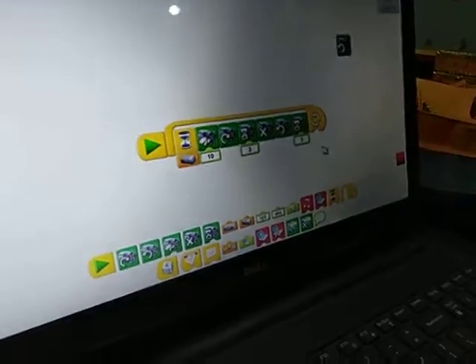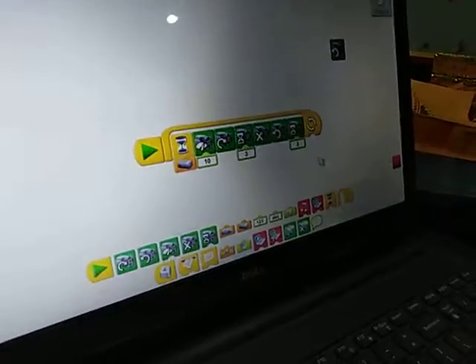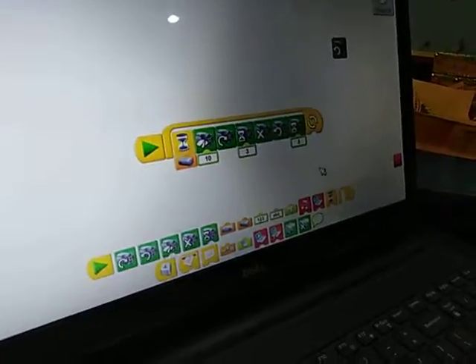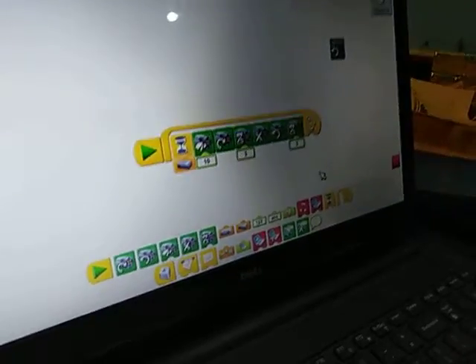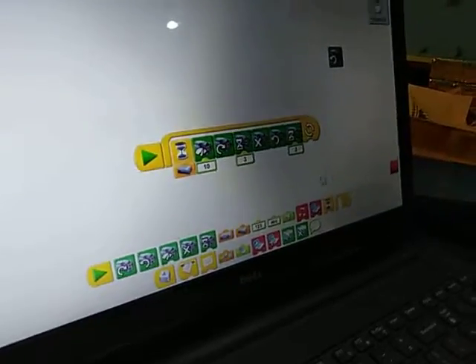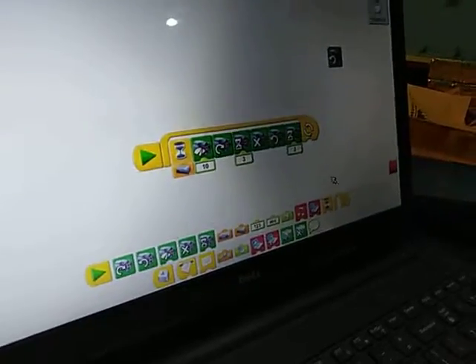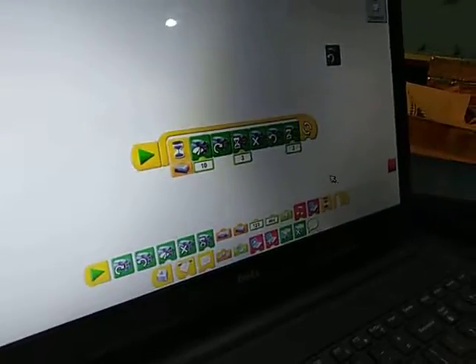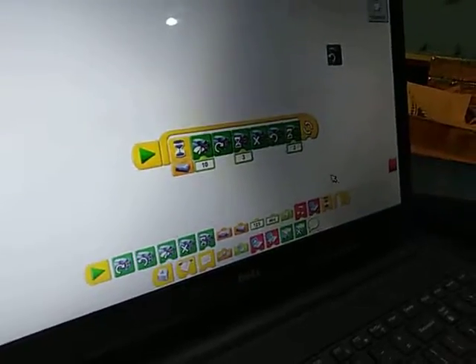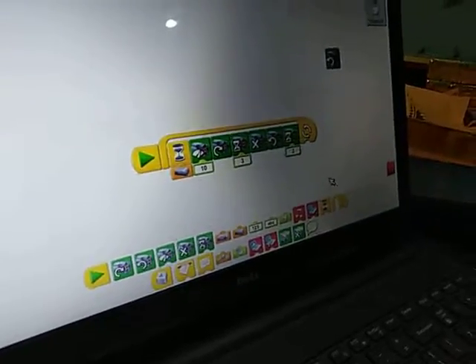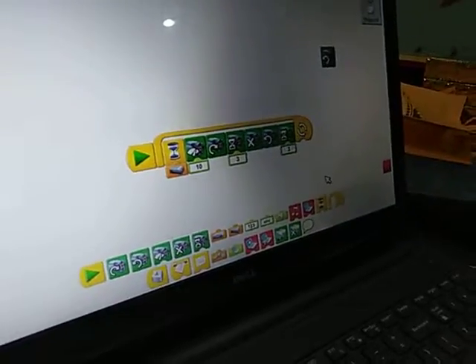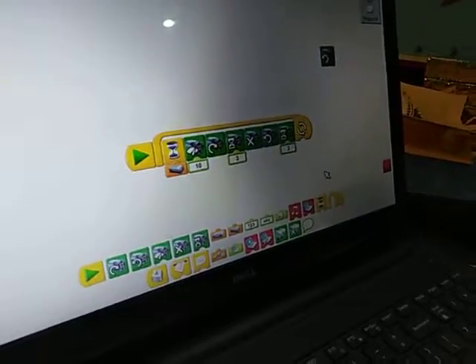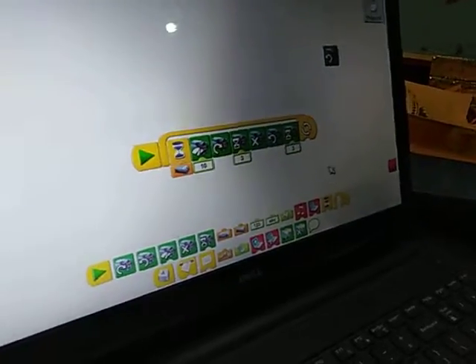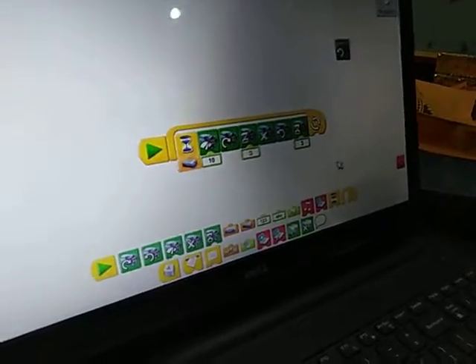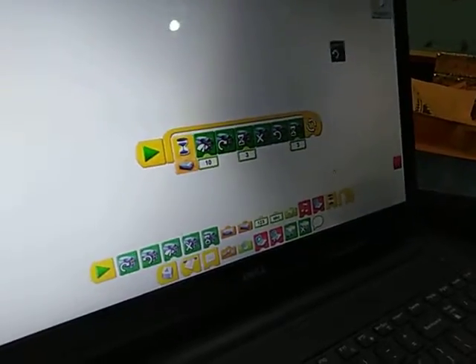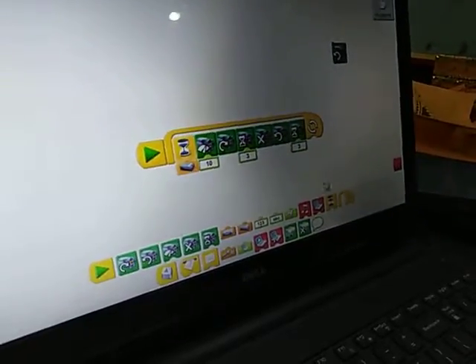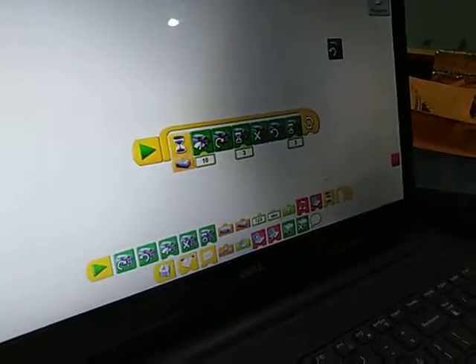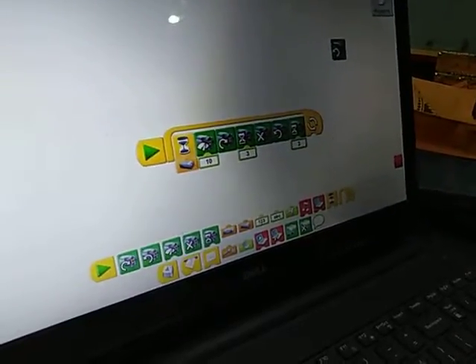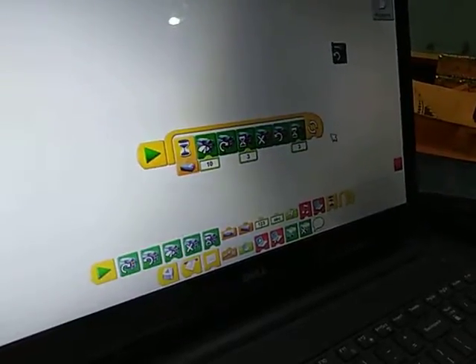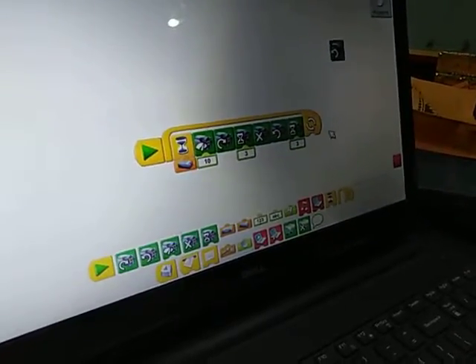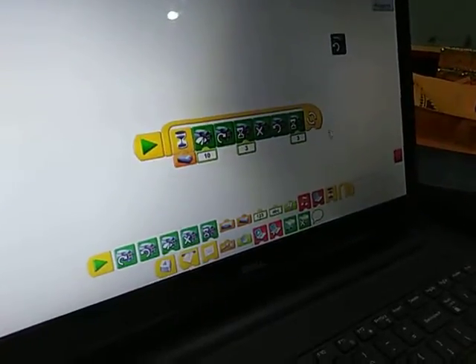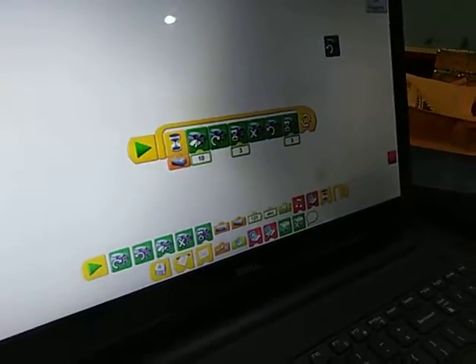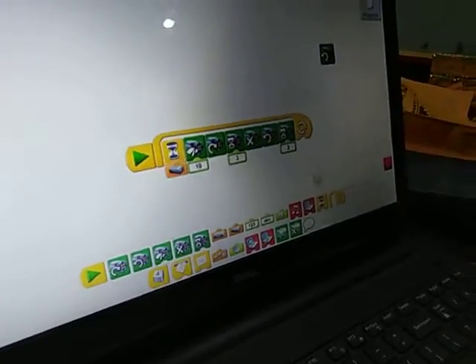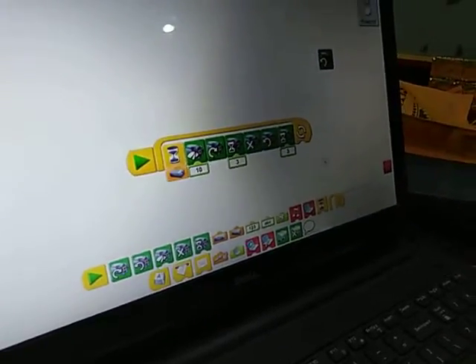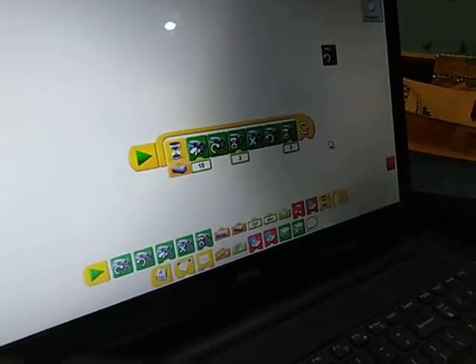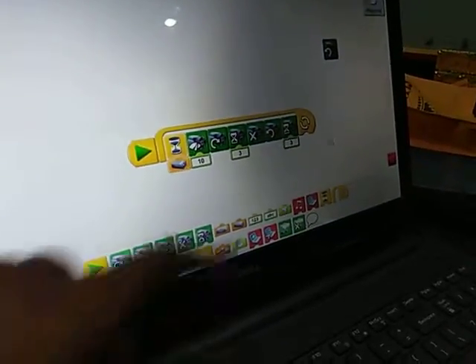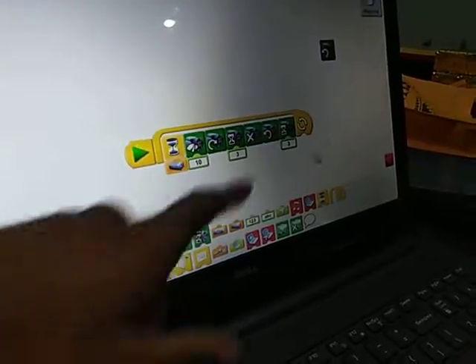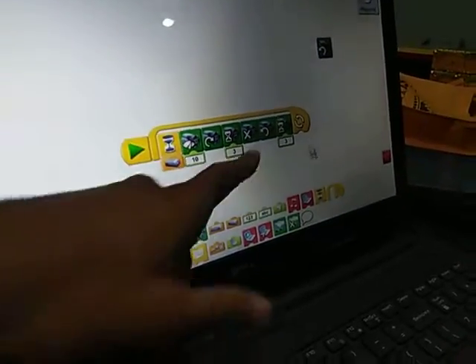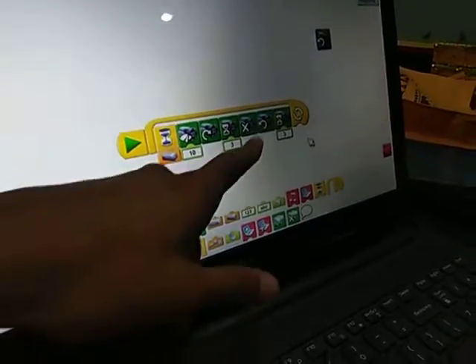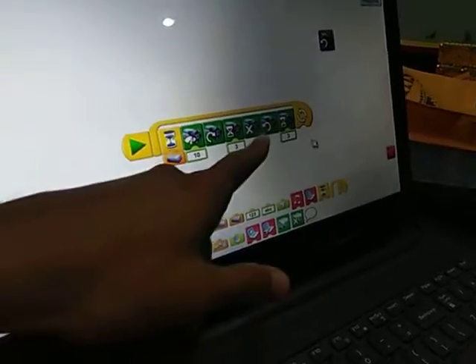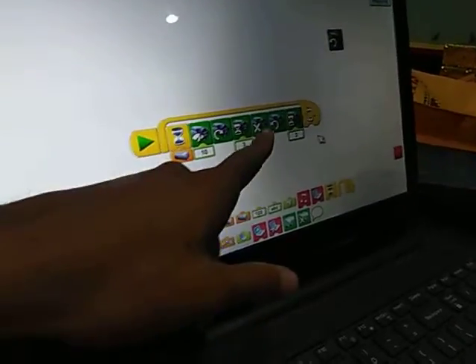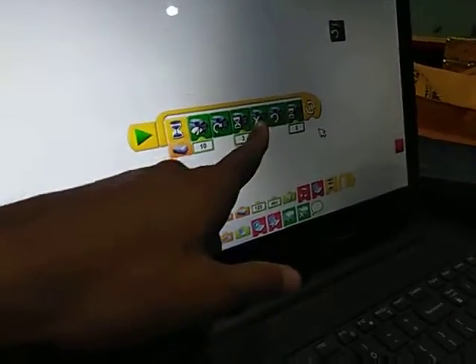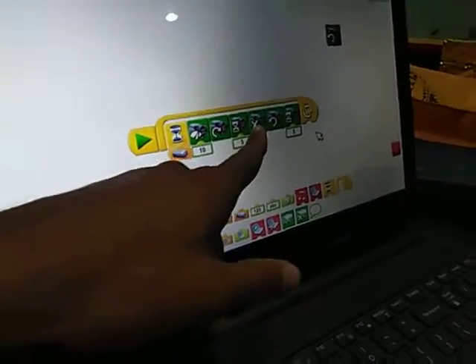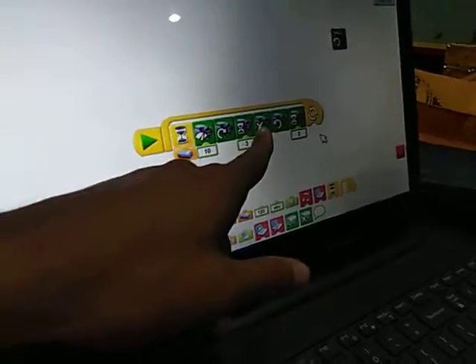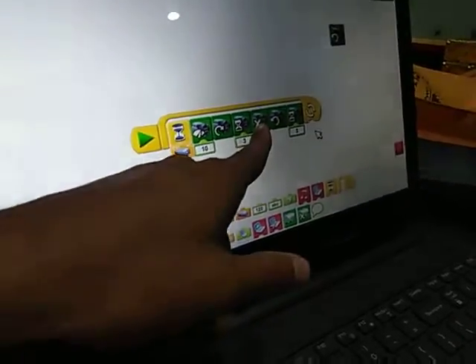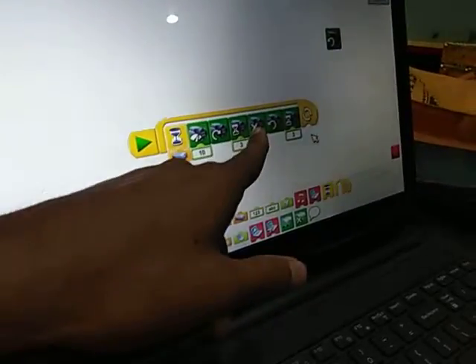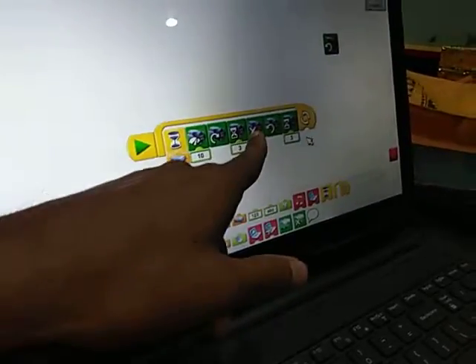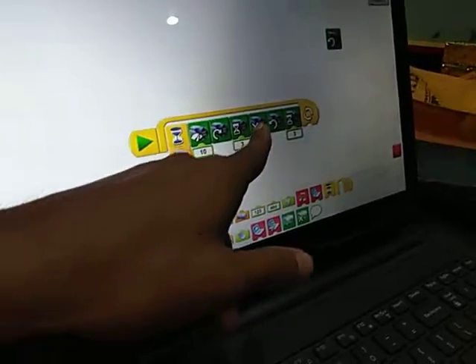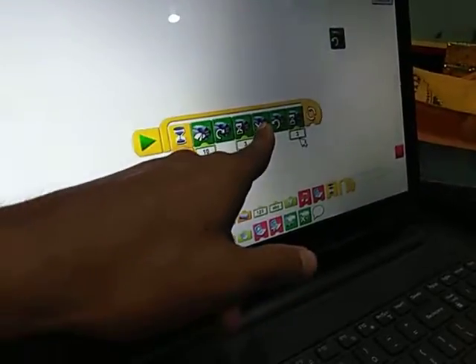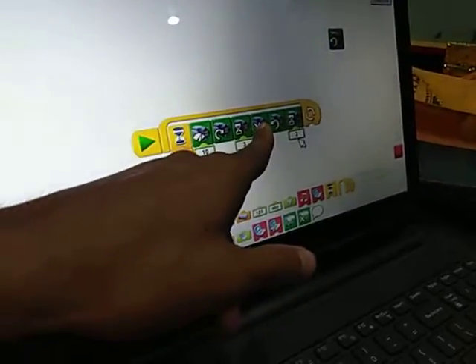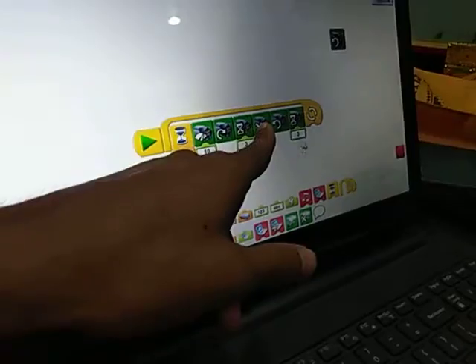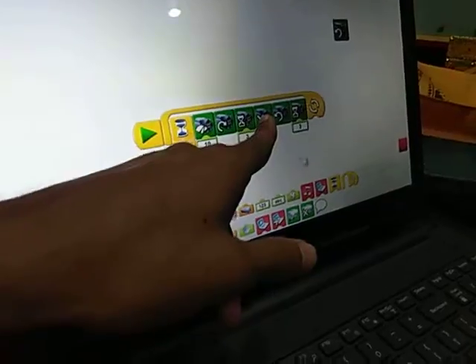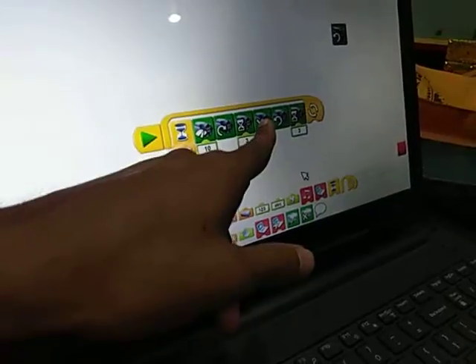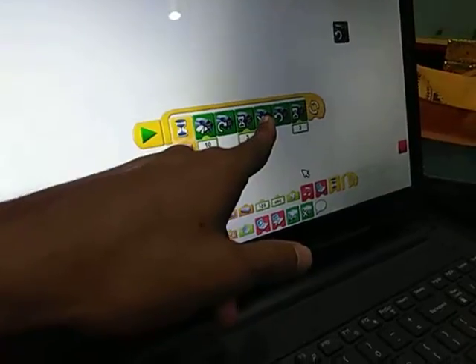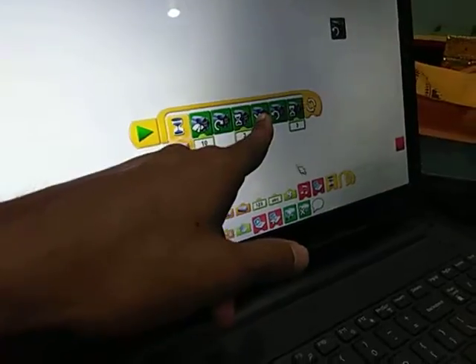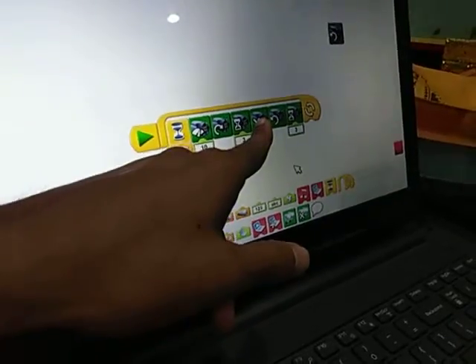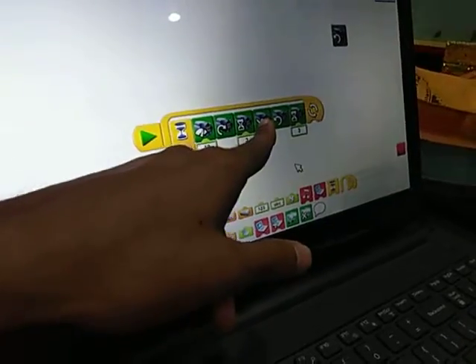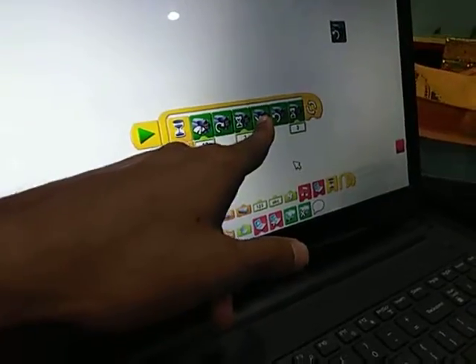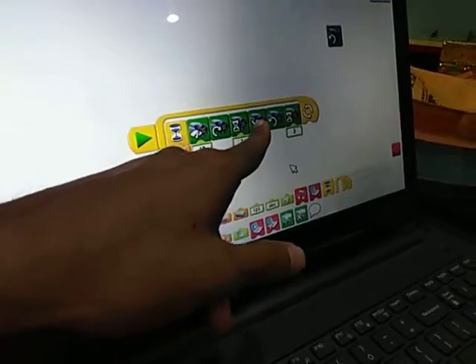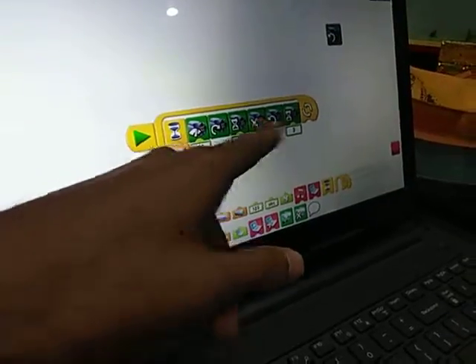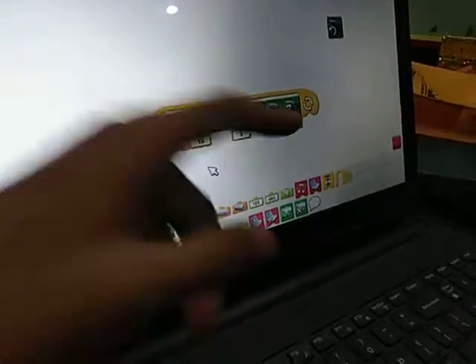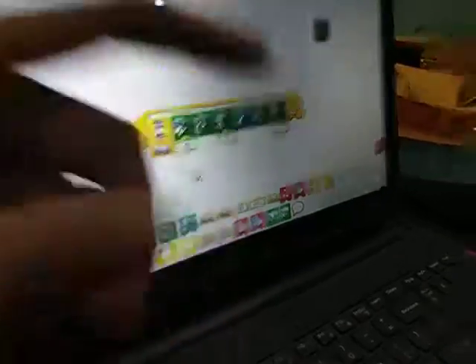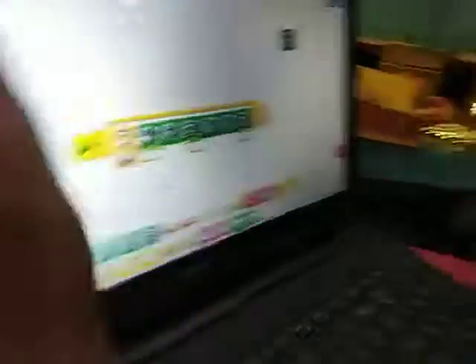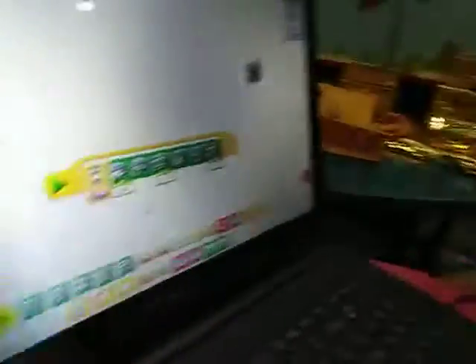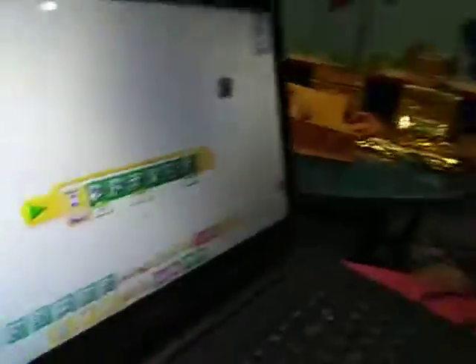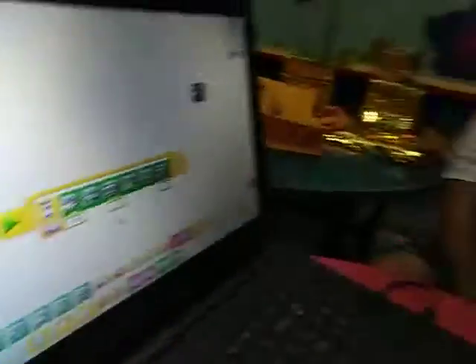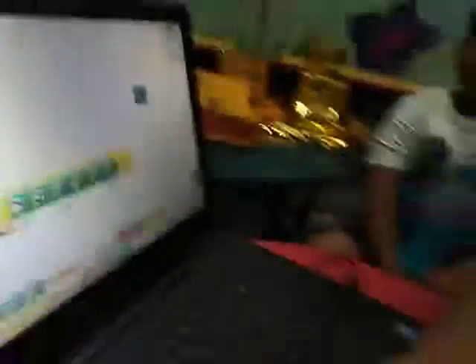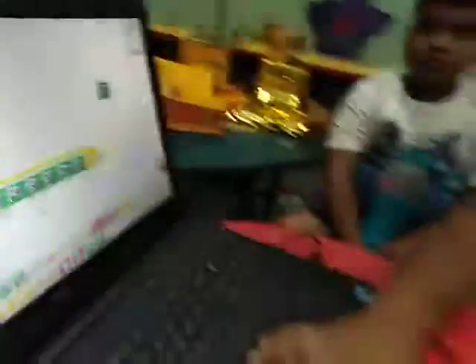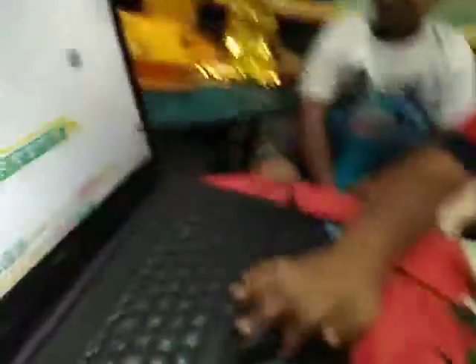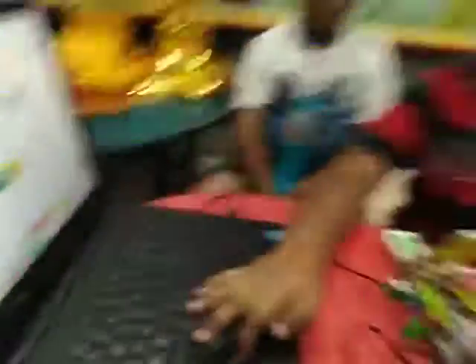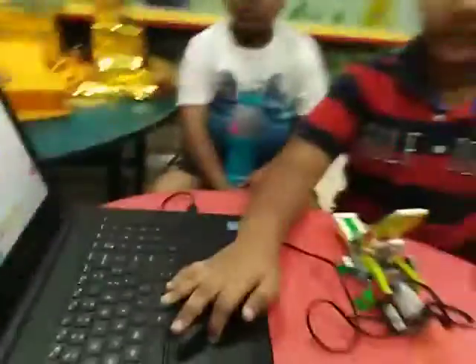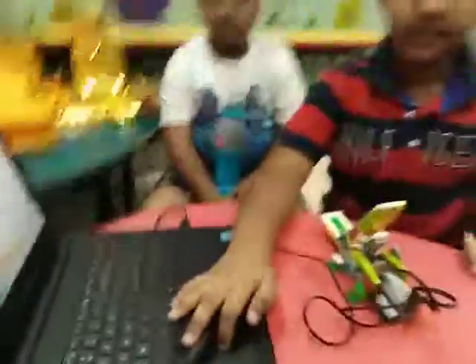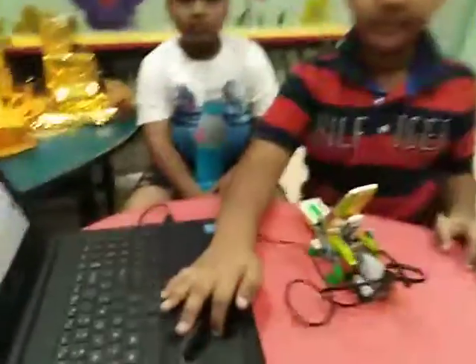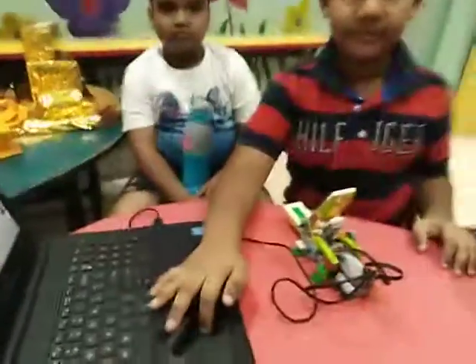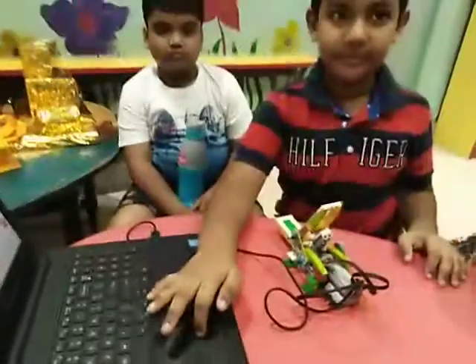Loop? Yes. This is the motor stop block. Okay. Yes. Very good.